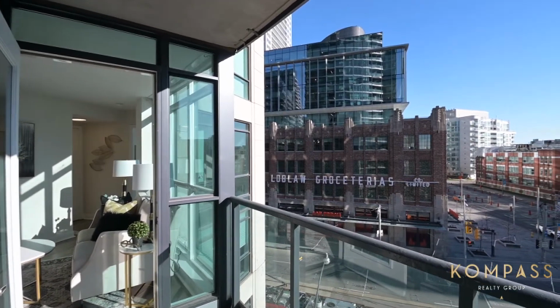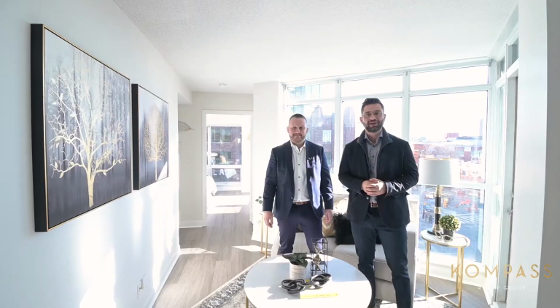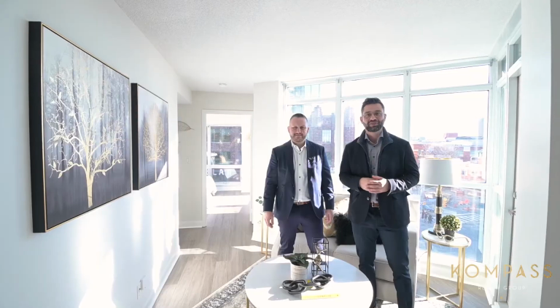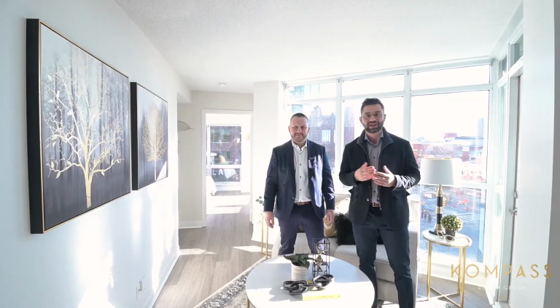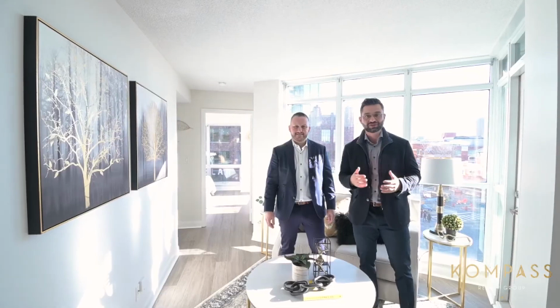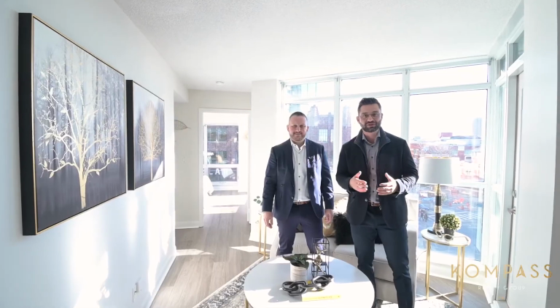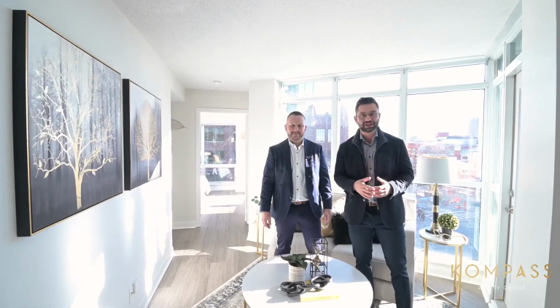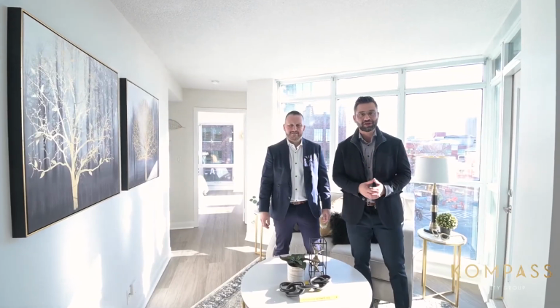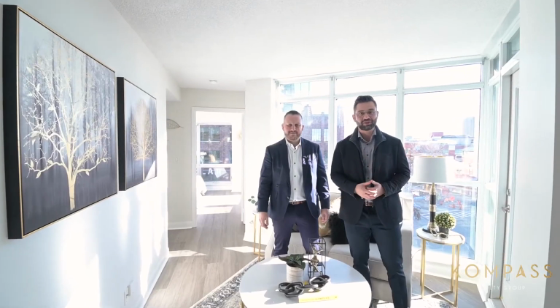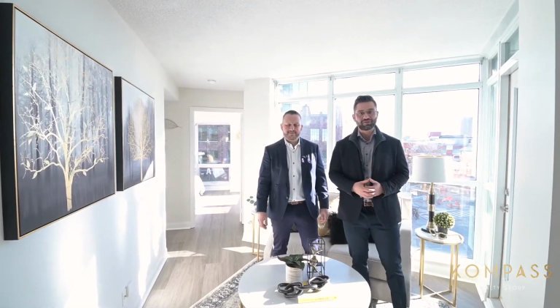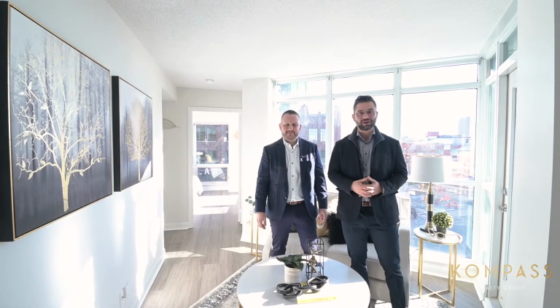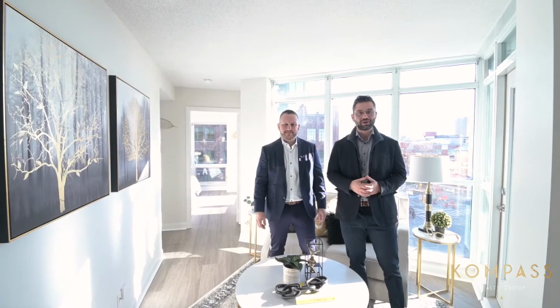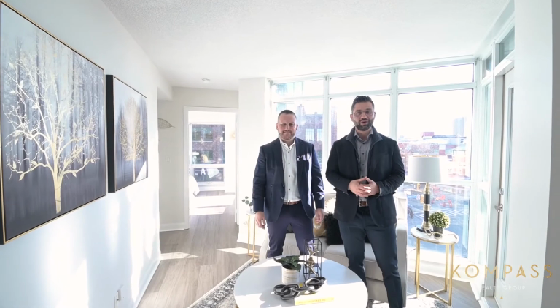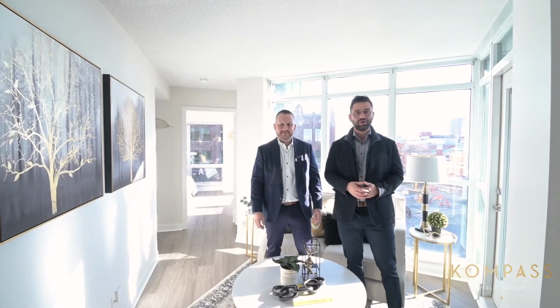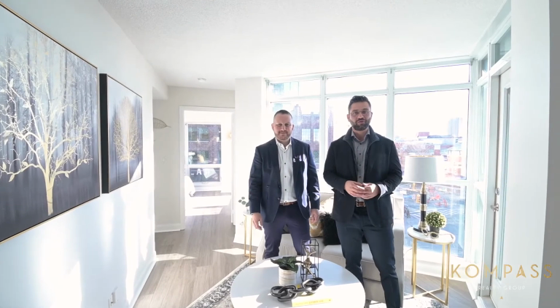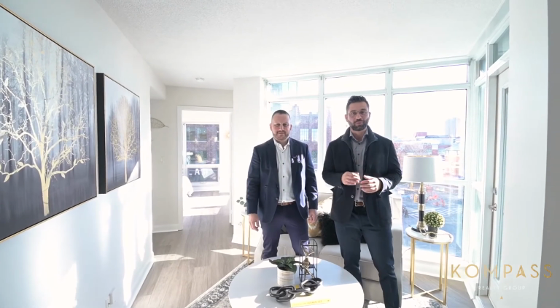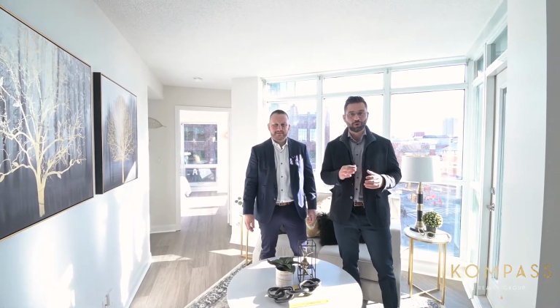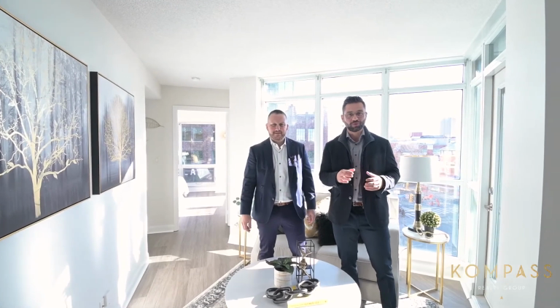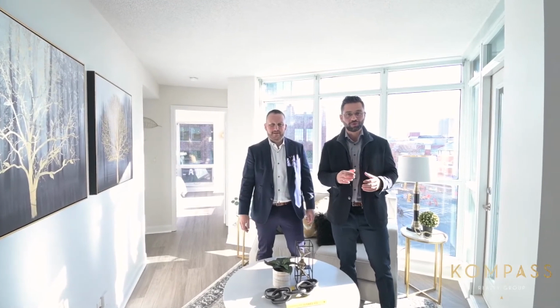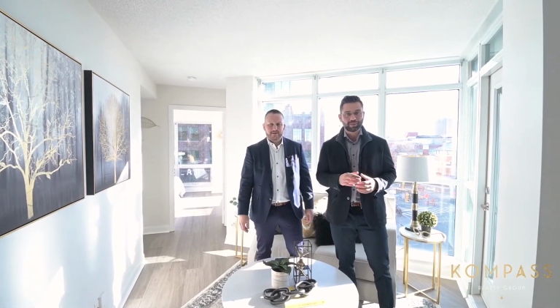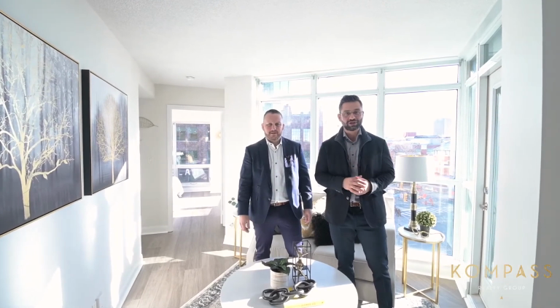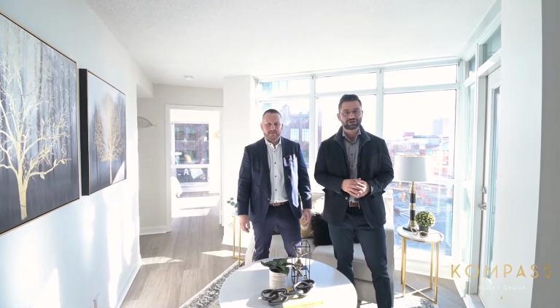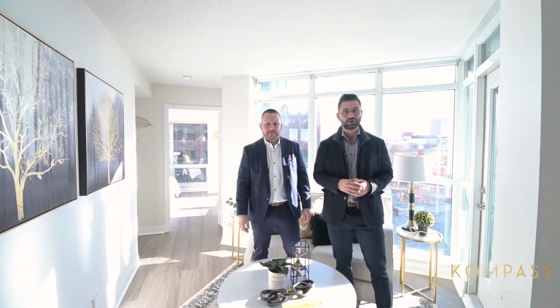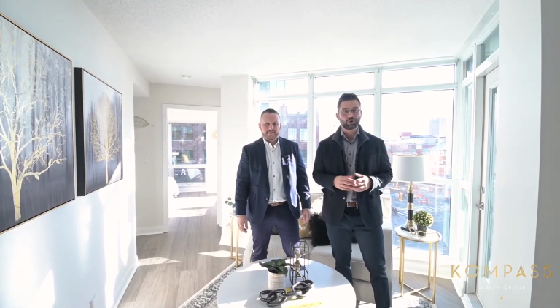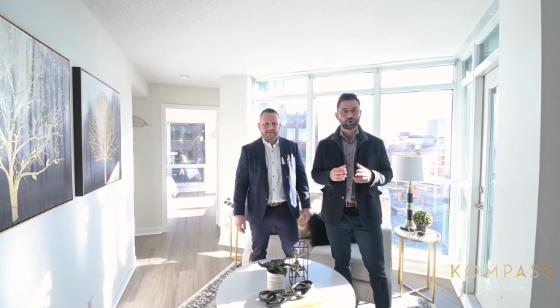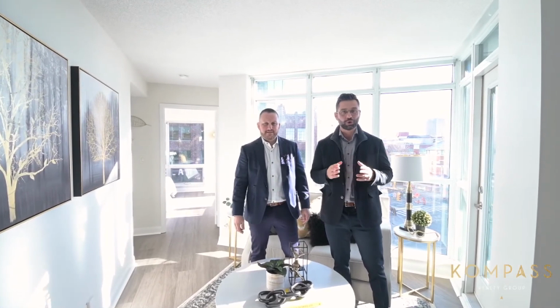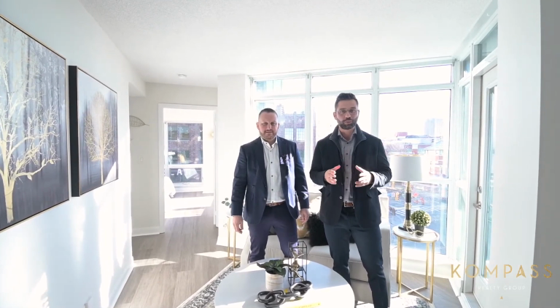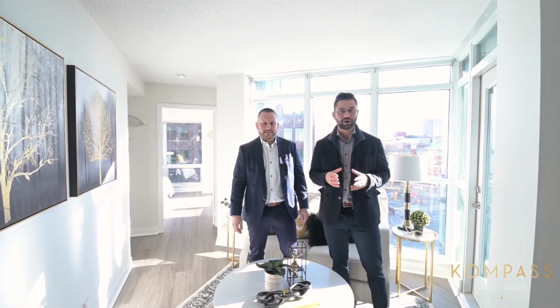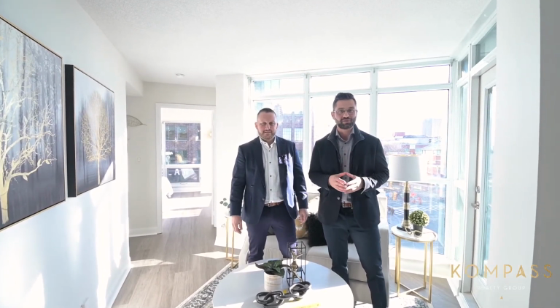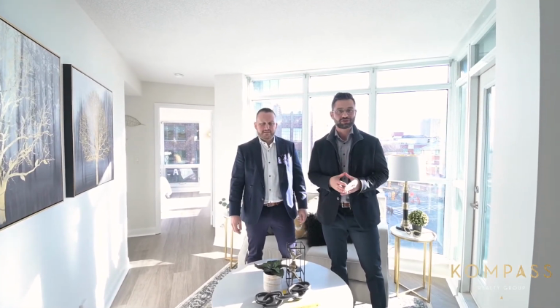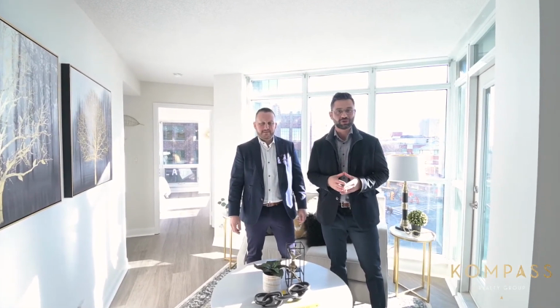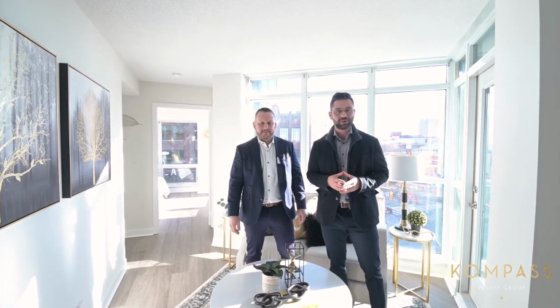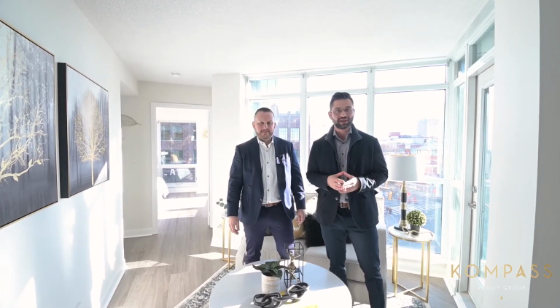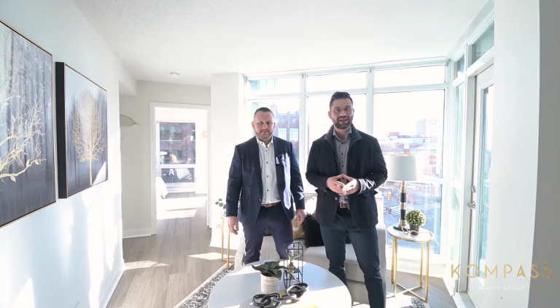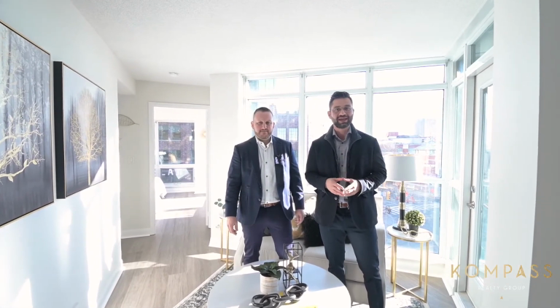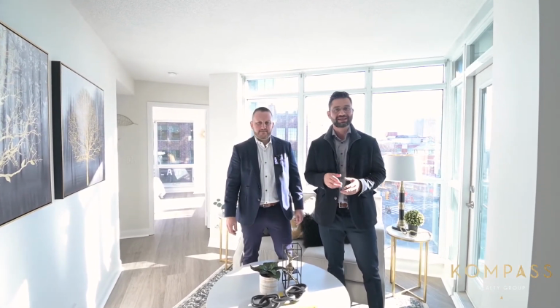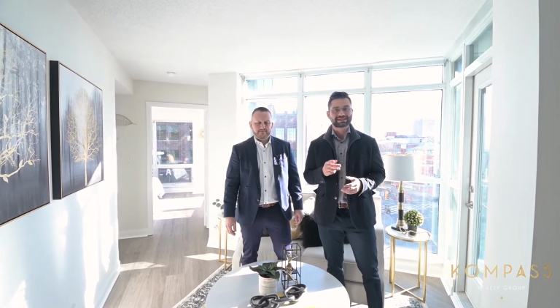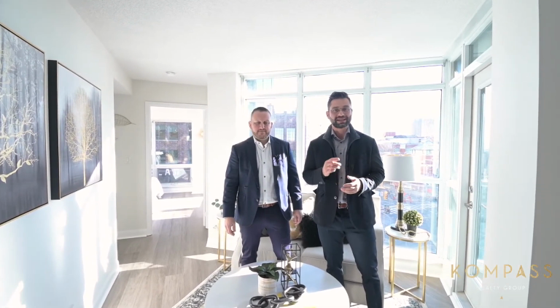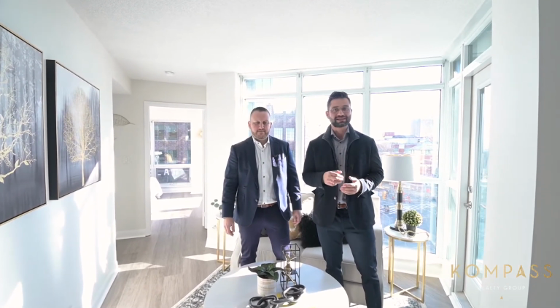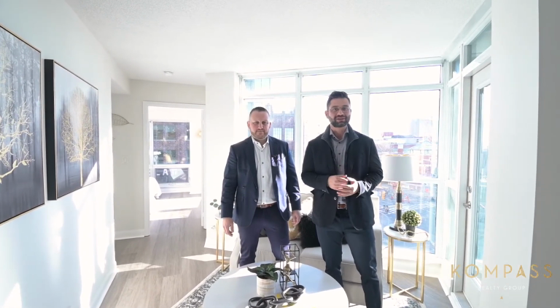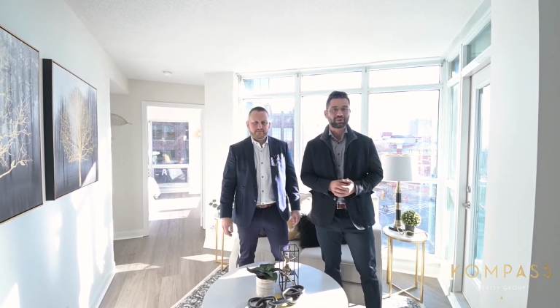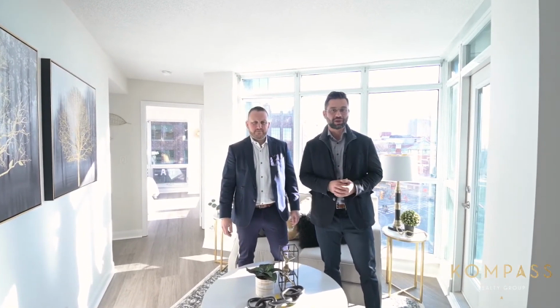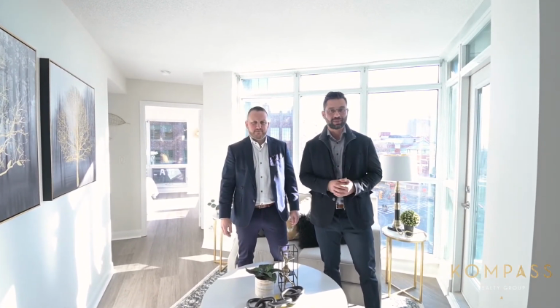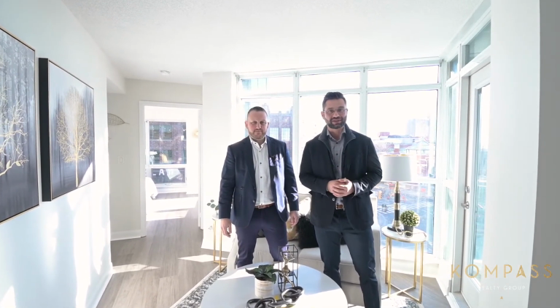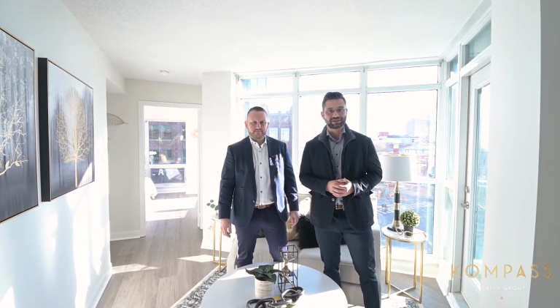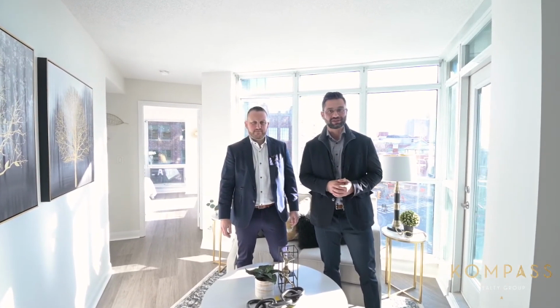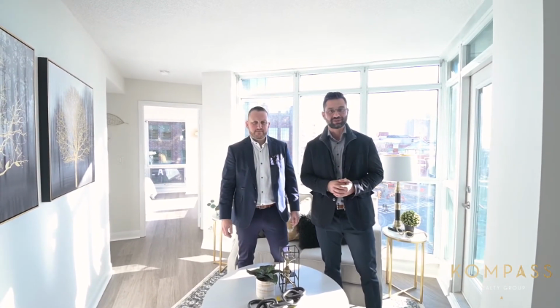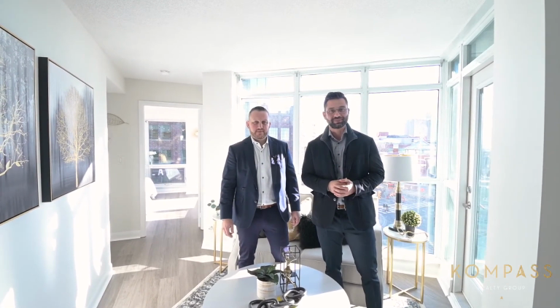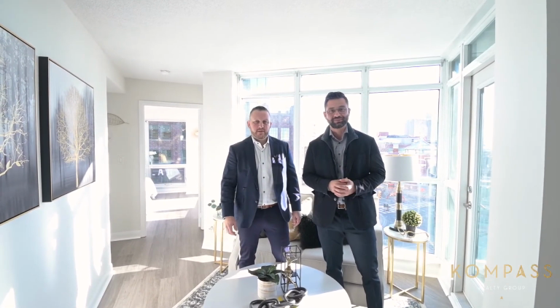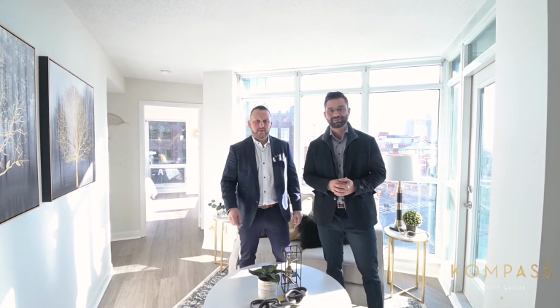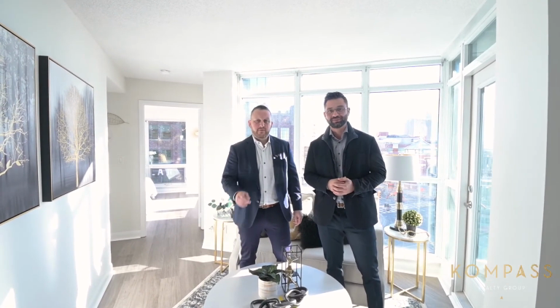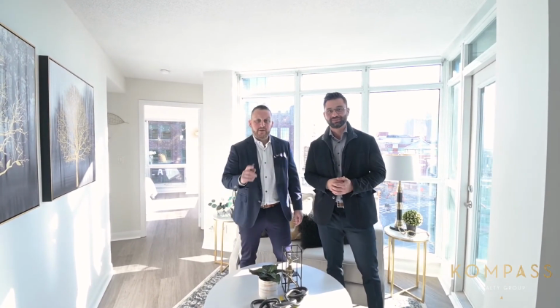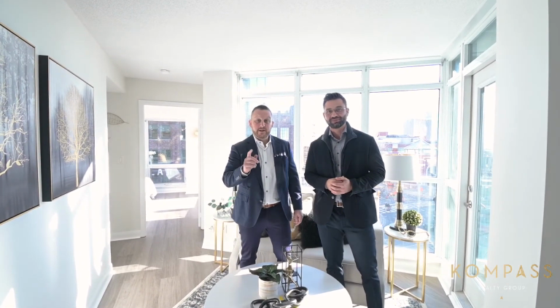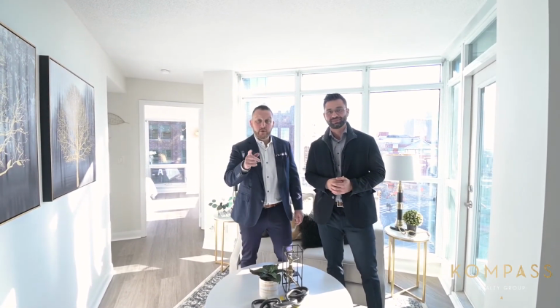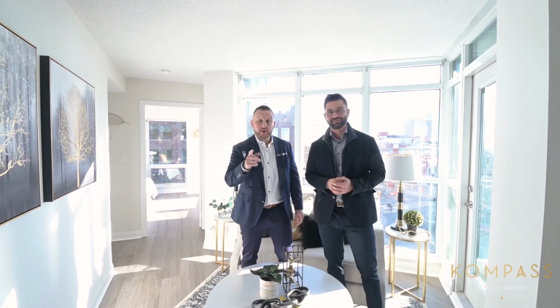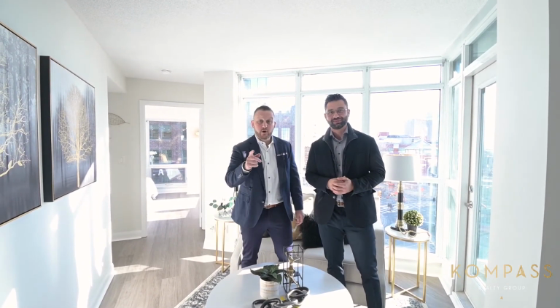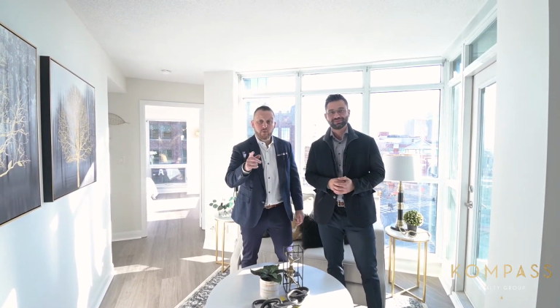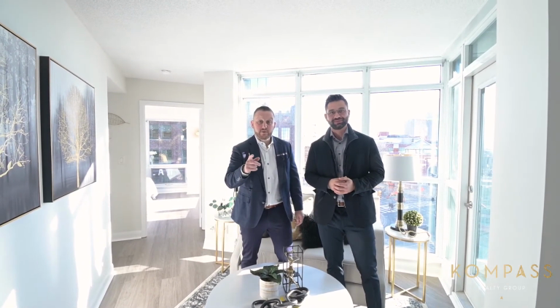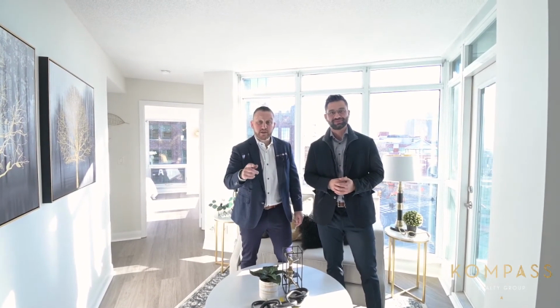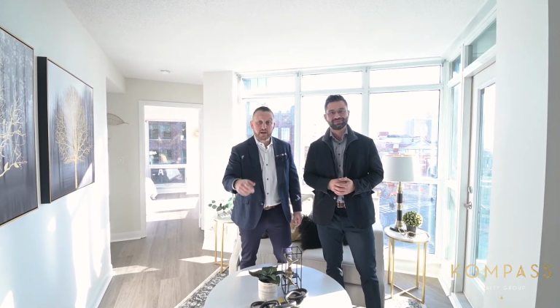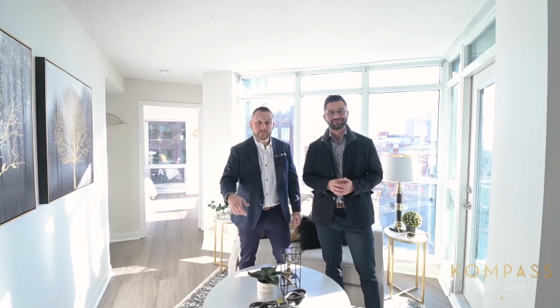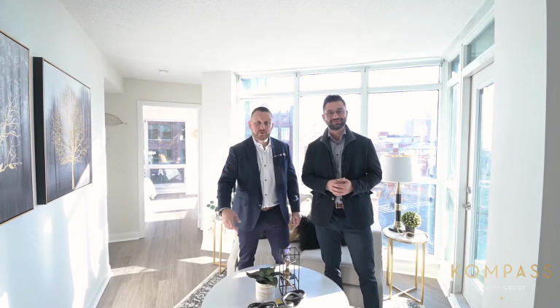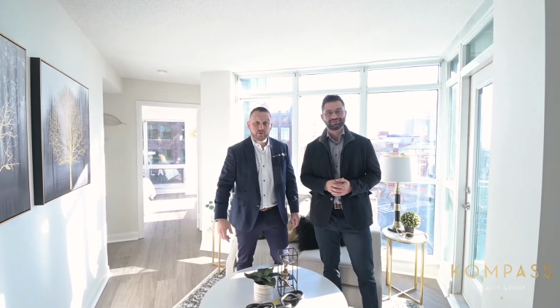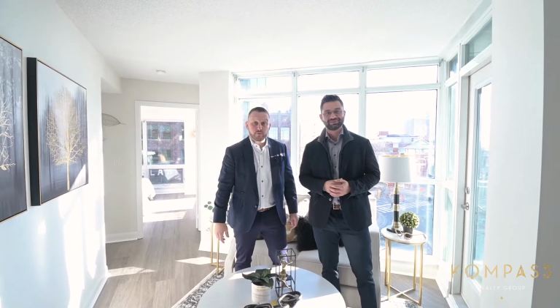Thanks for checking out the video. For more information or your own private showing, send us a direct message. Find your way home at the Compass Group.